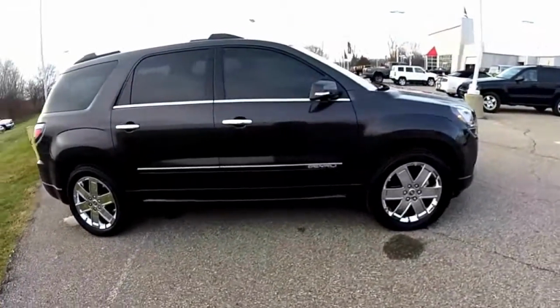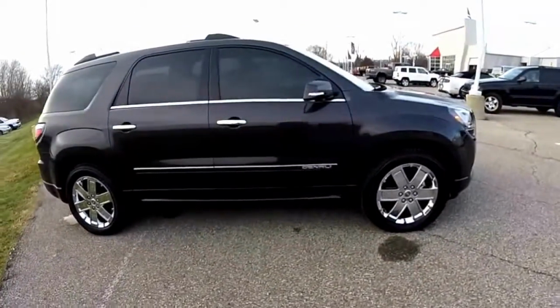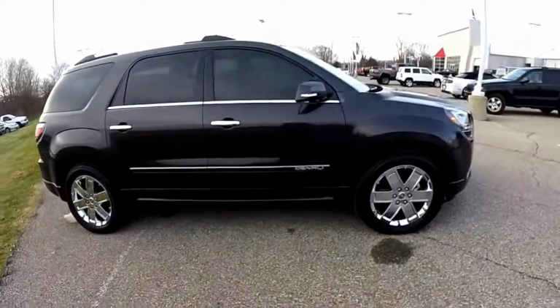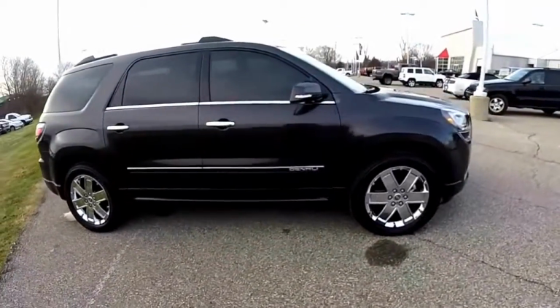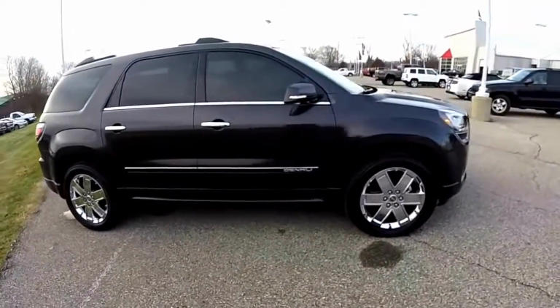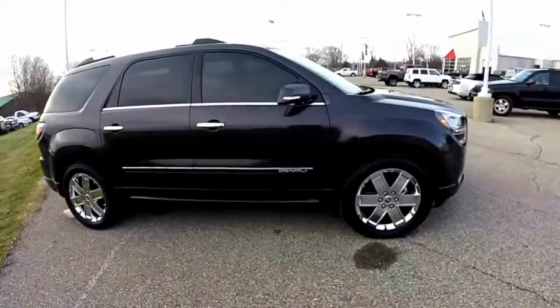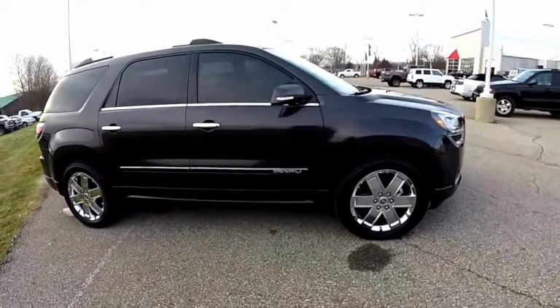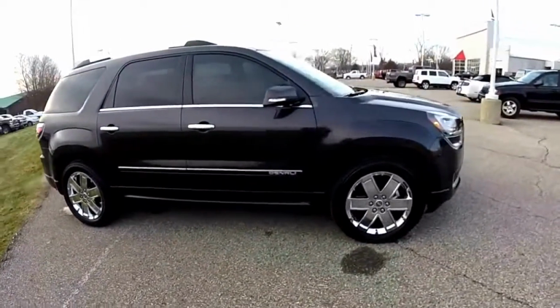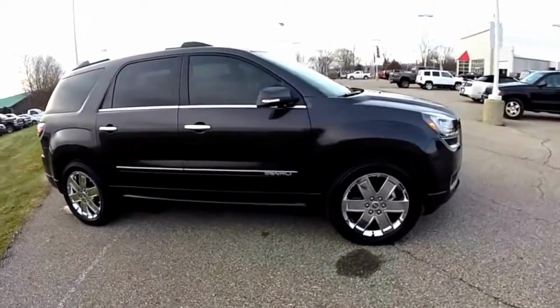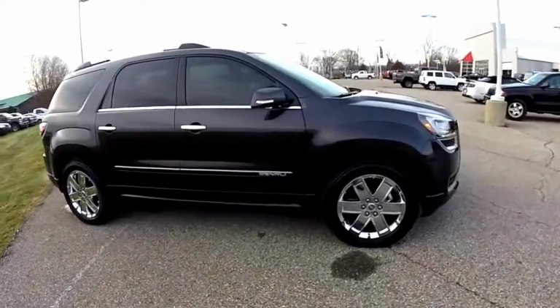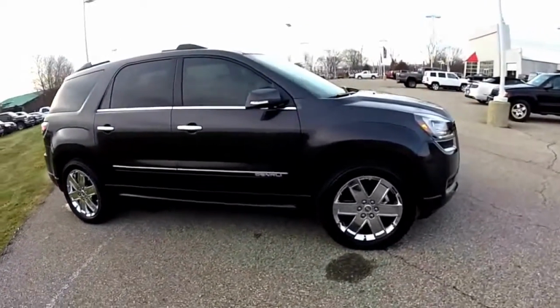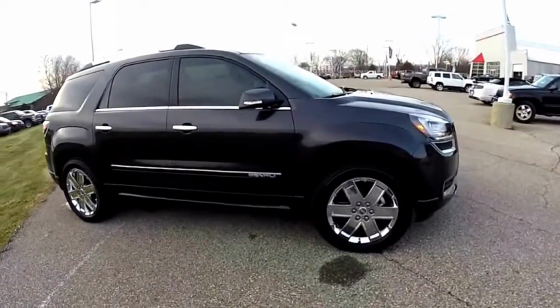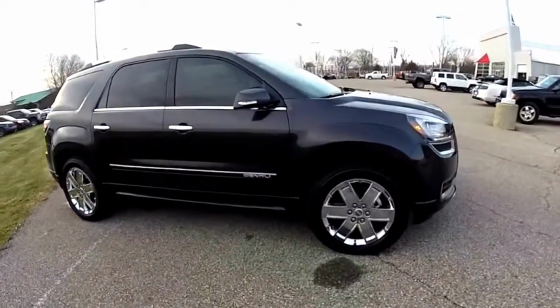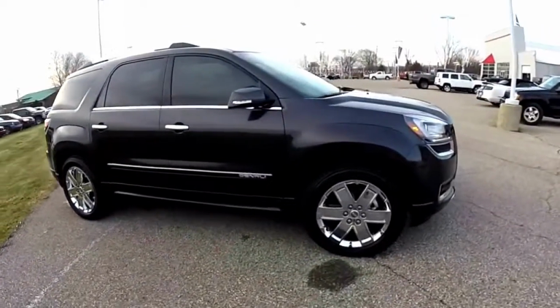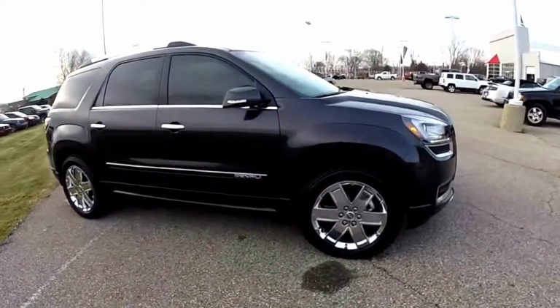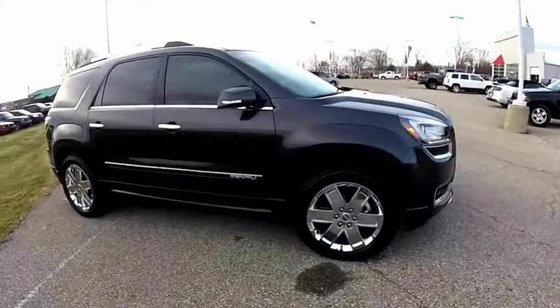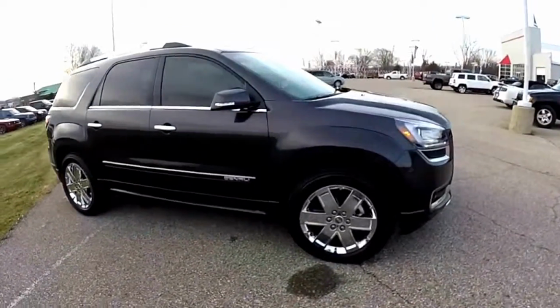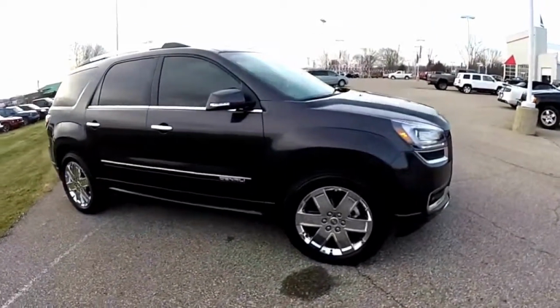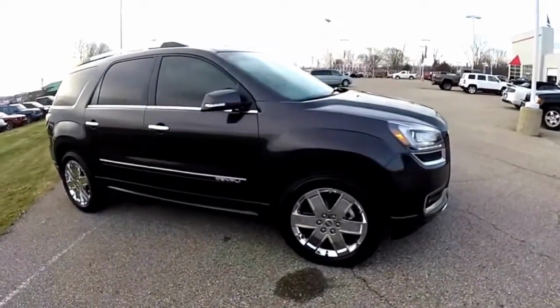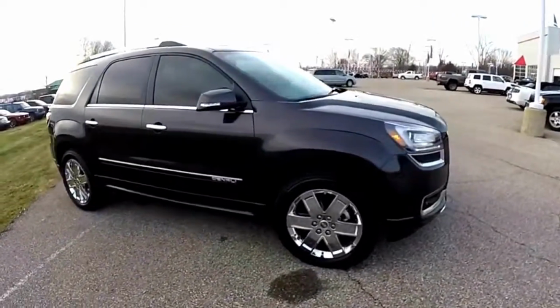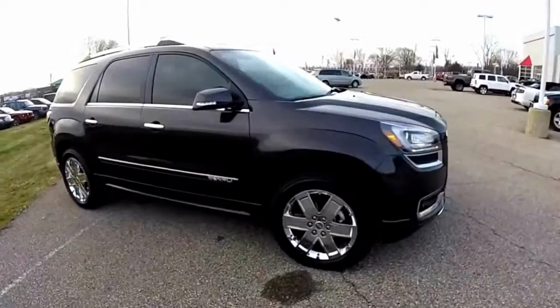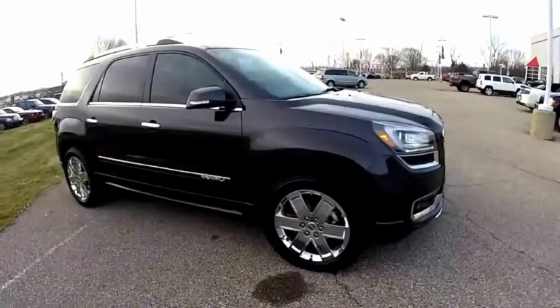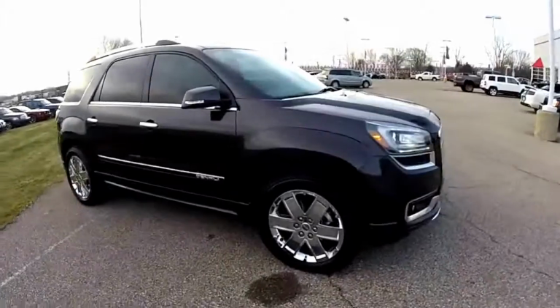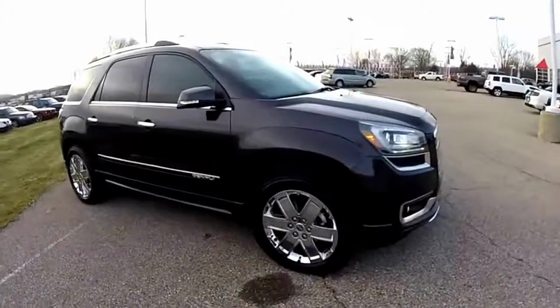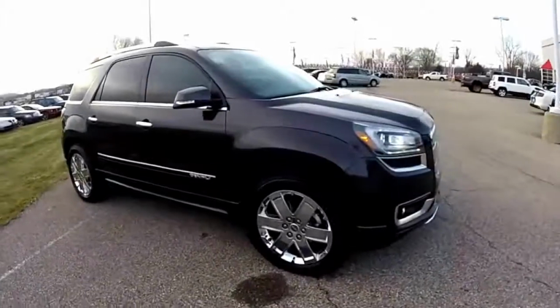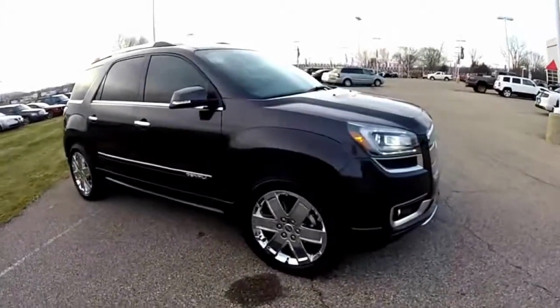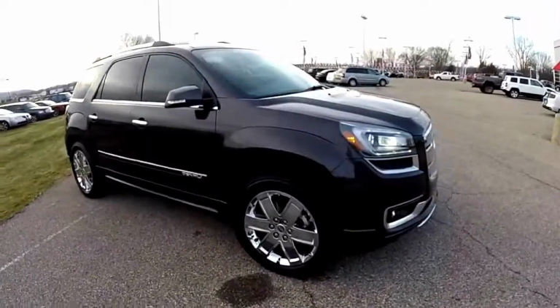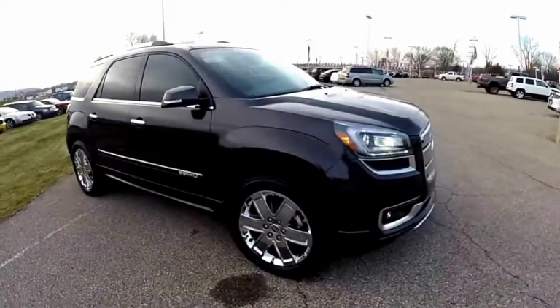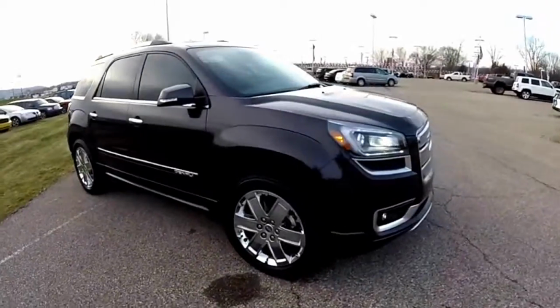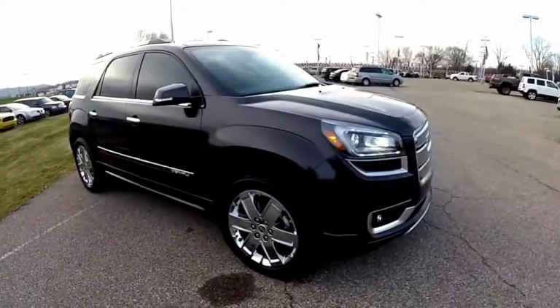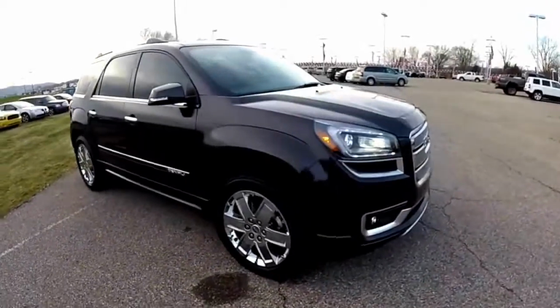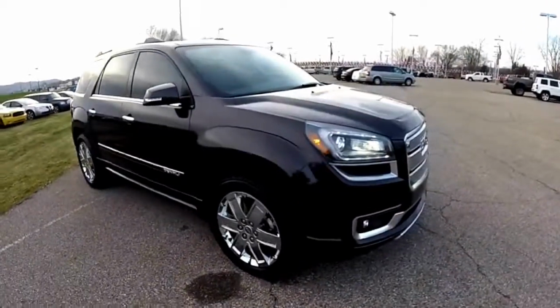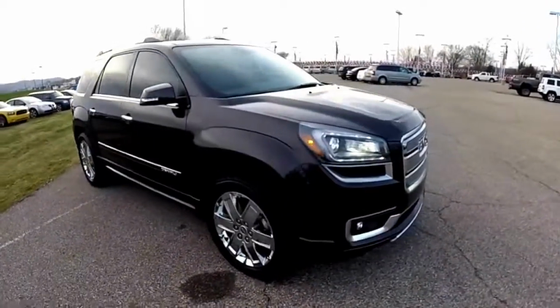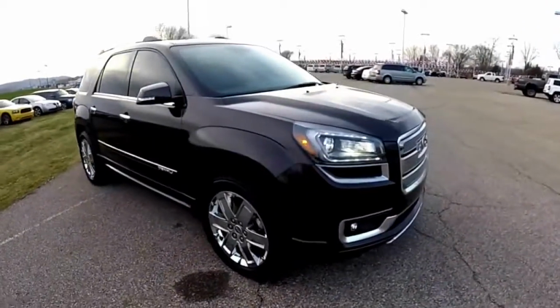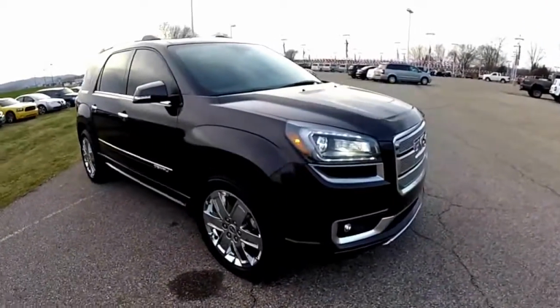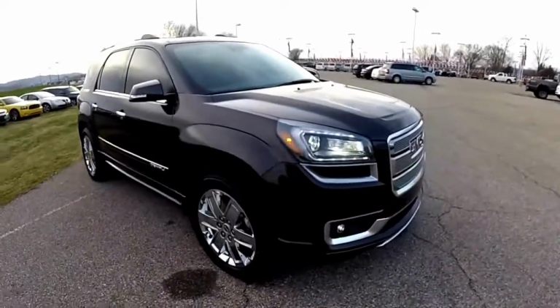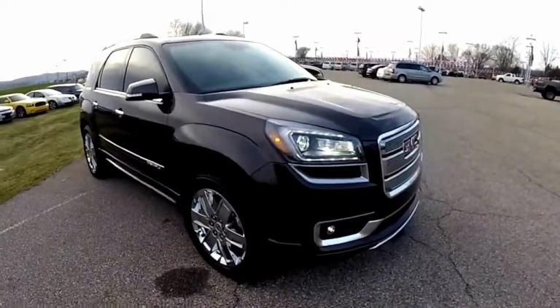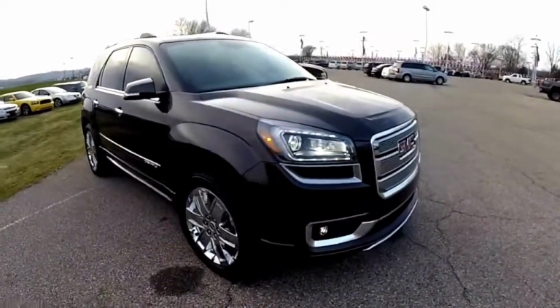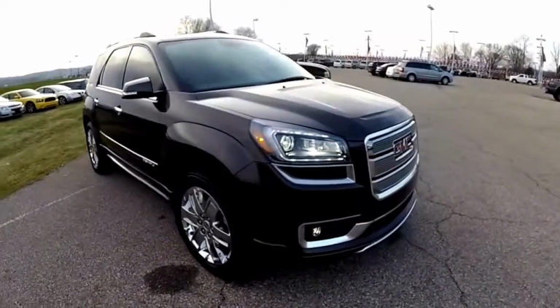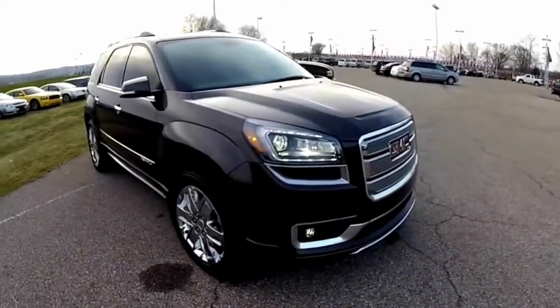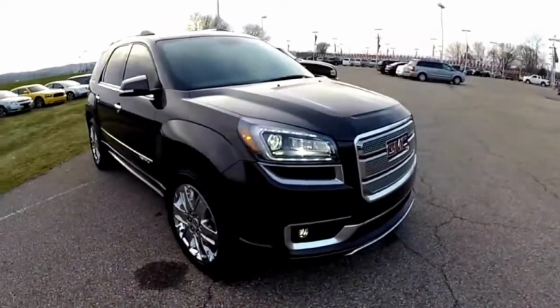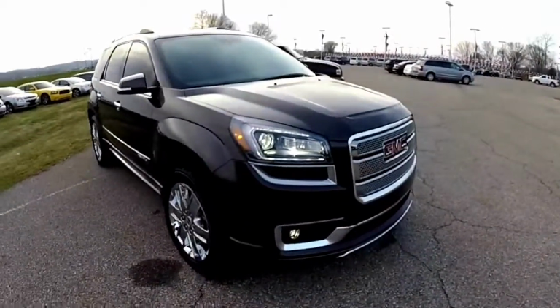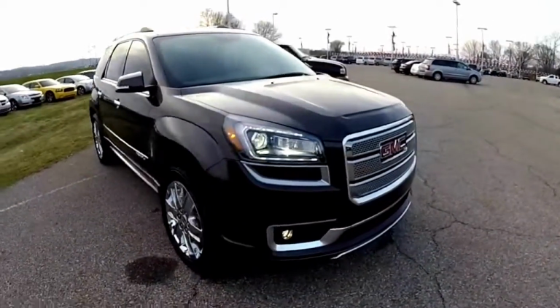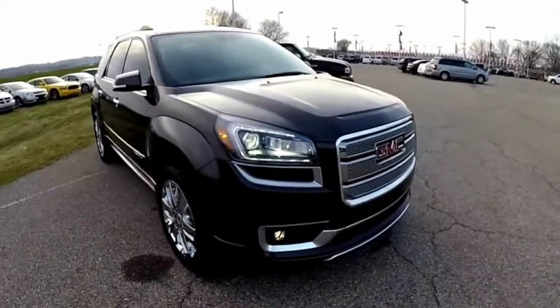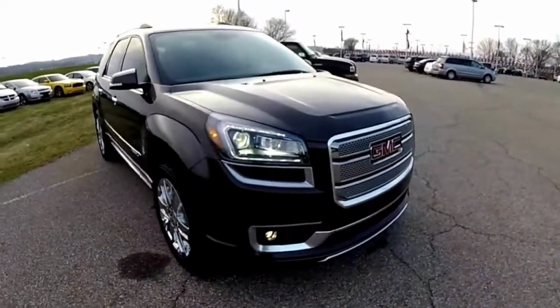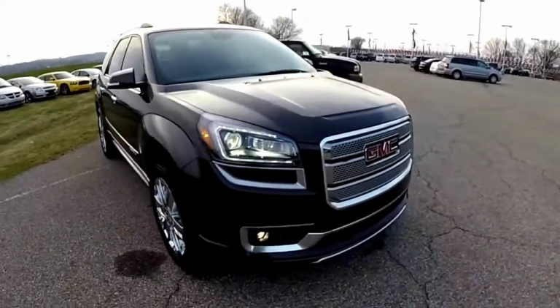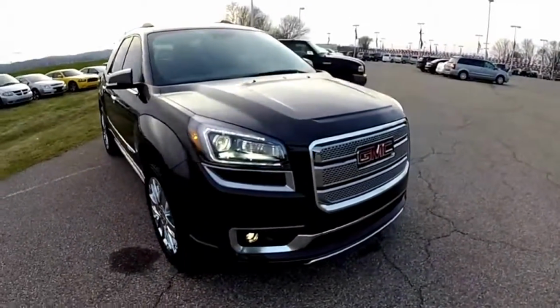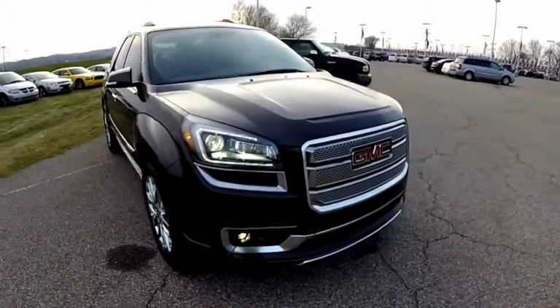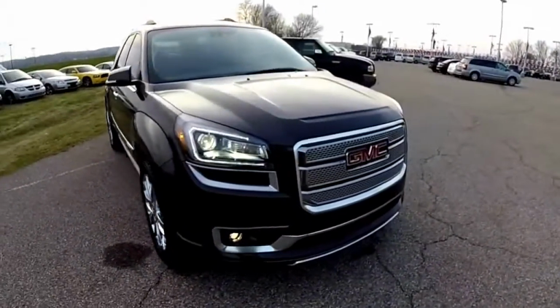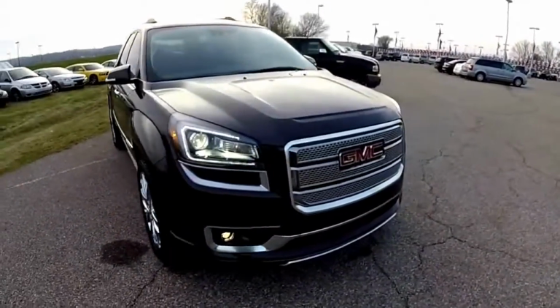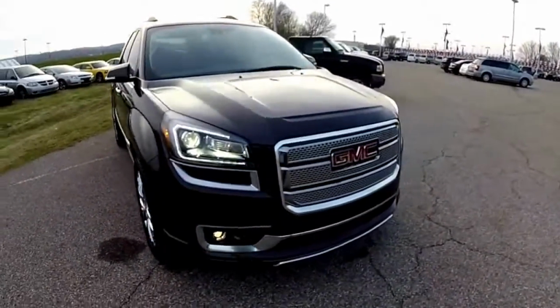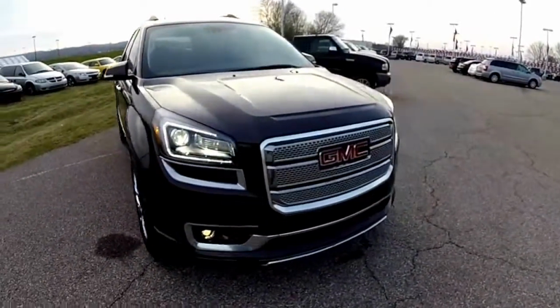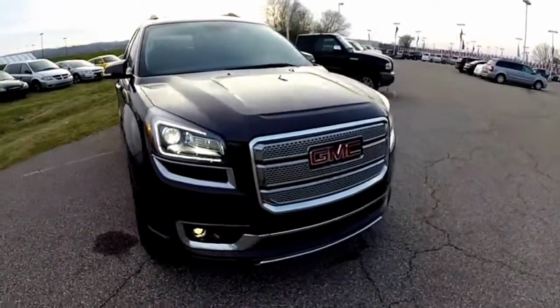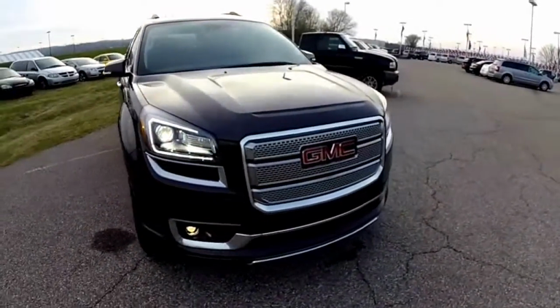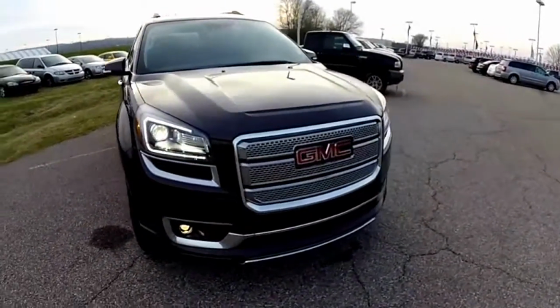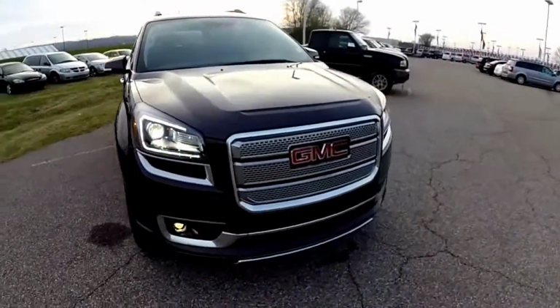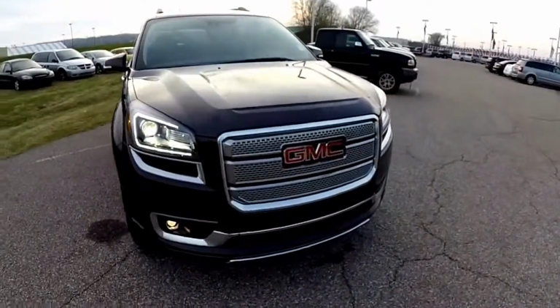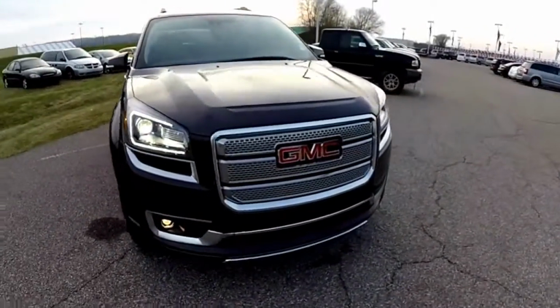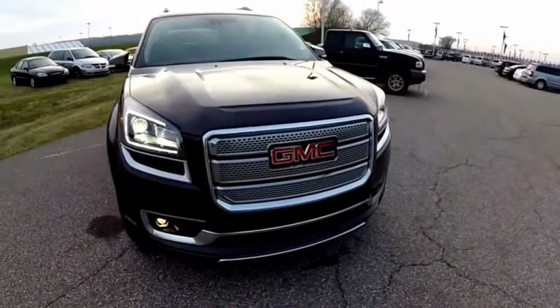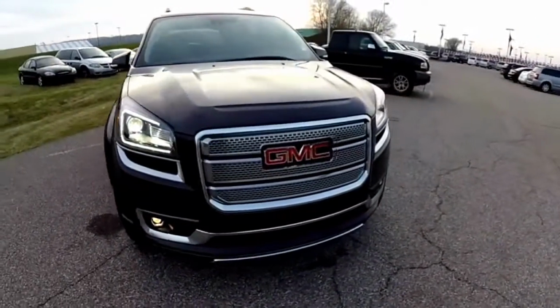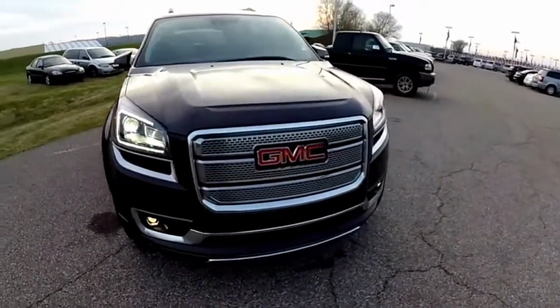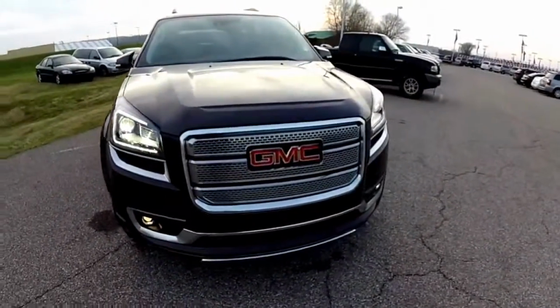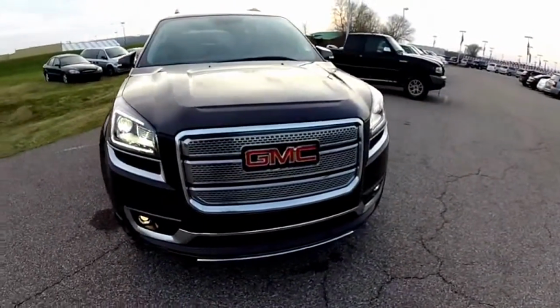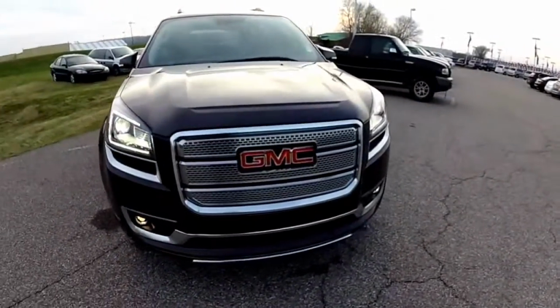That does conclude our quick walk-around look at this 2015 GMC Acadia Denali. If you have any questions or would like to see this vehicle, please contact our showroom — our friendly sales staff will be more than happy to answer any questions you may have.